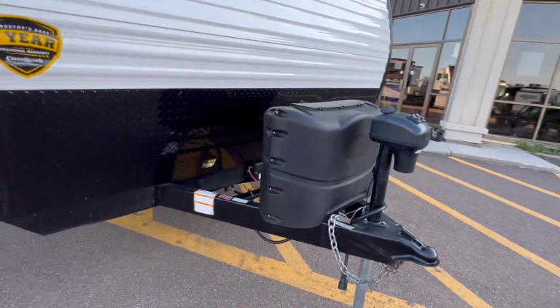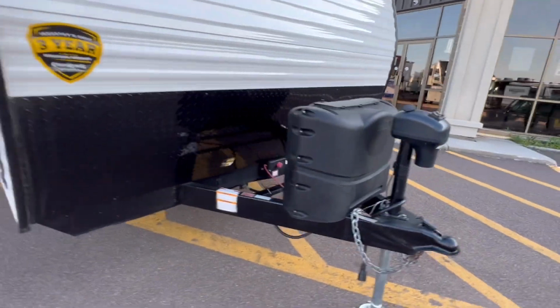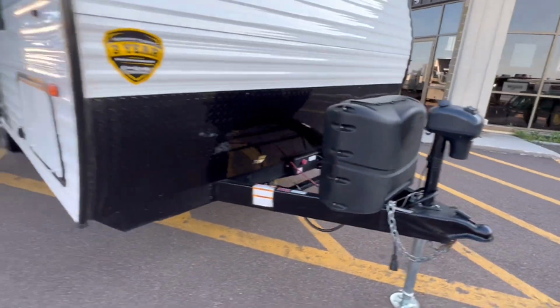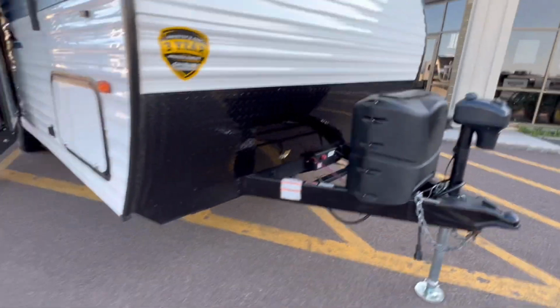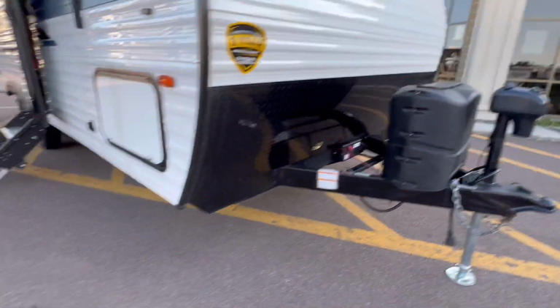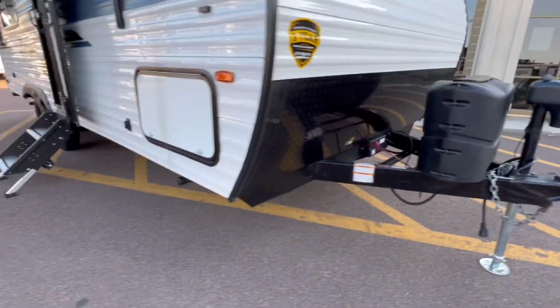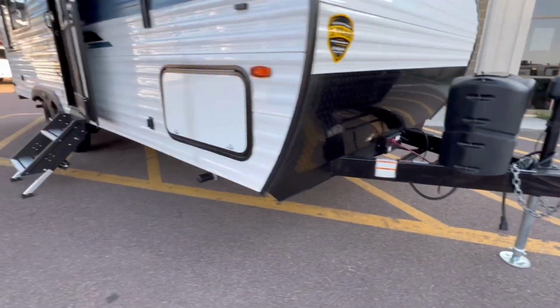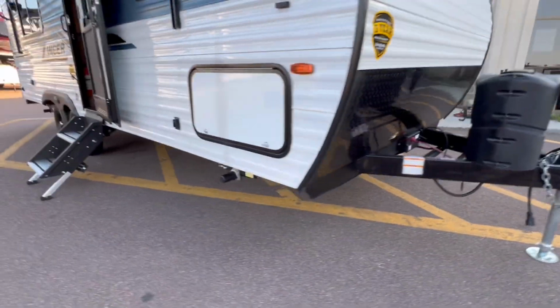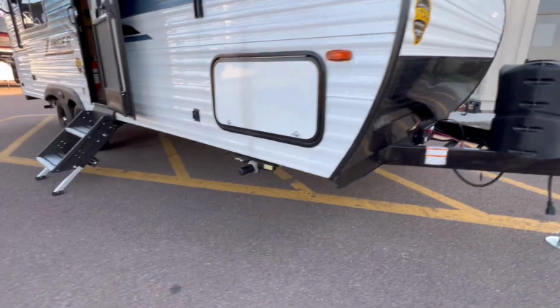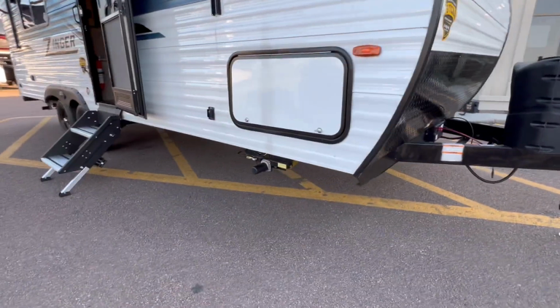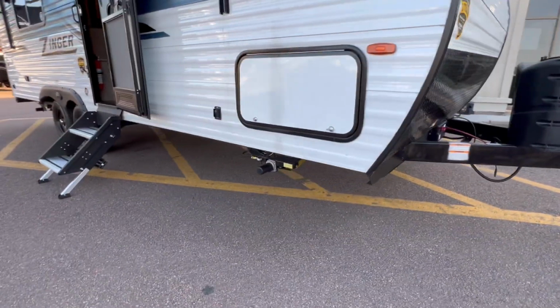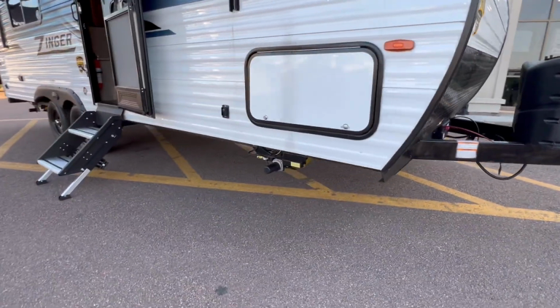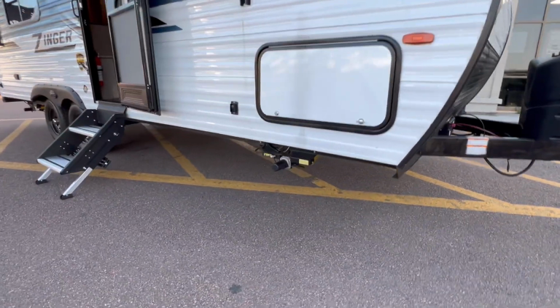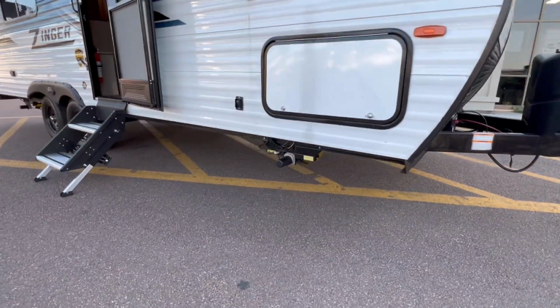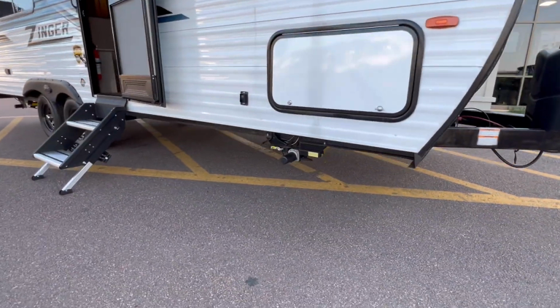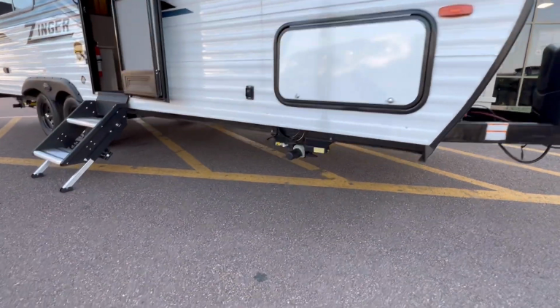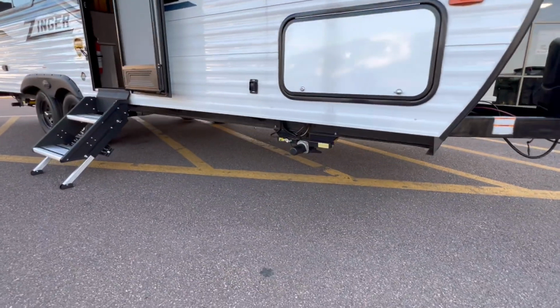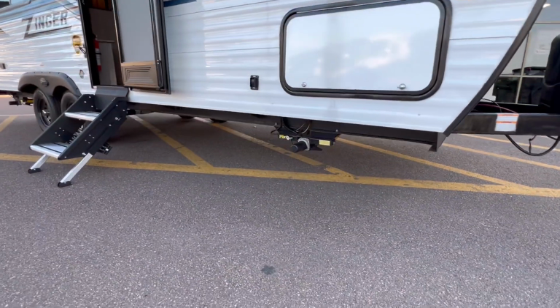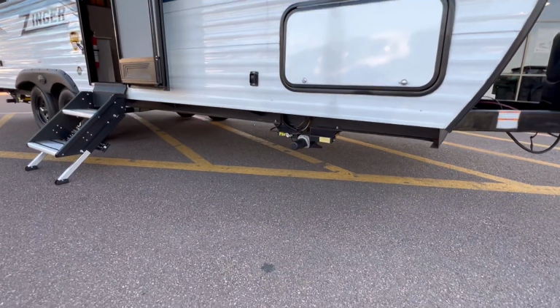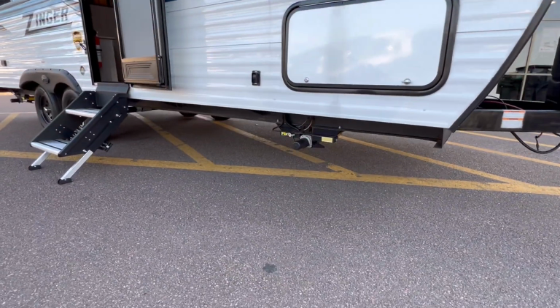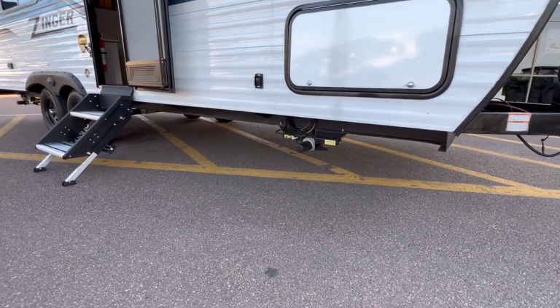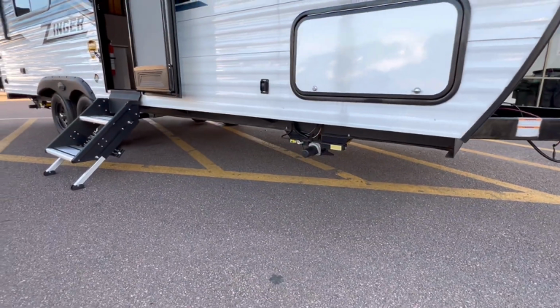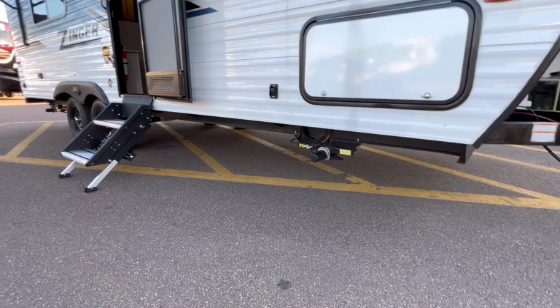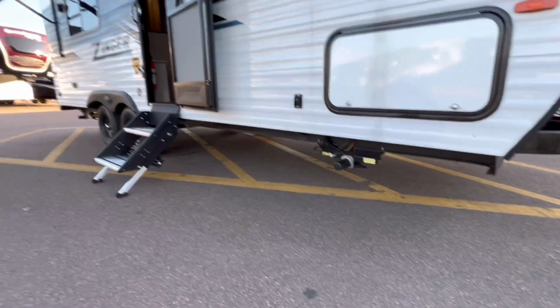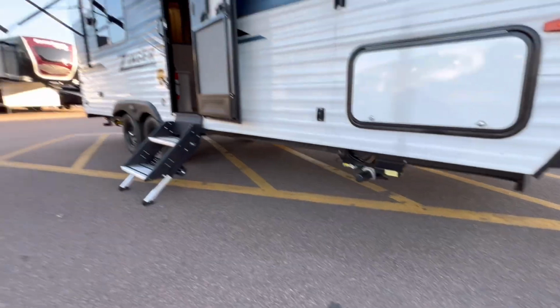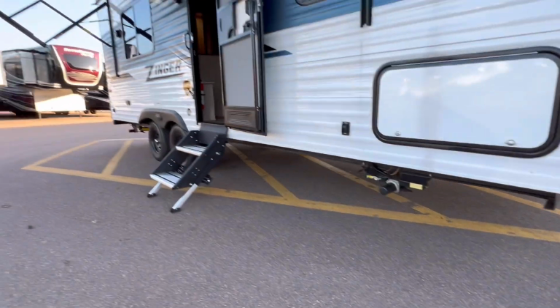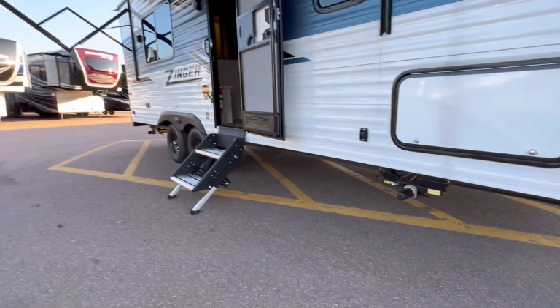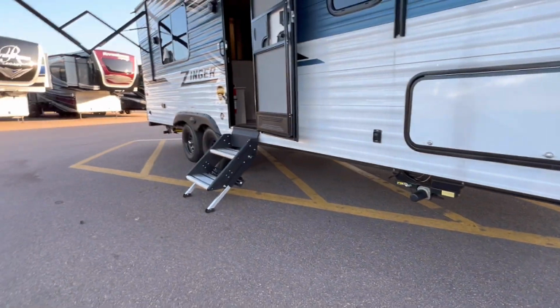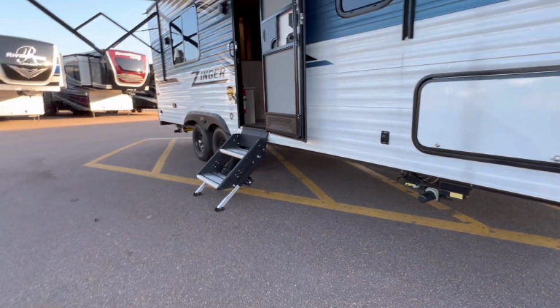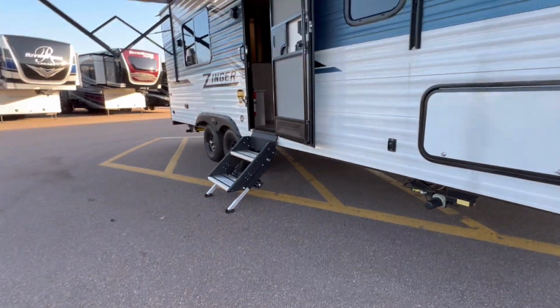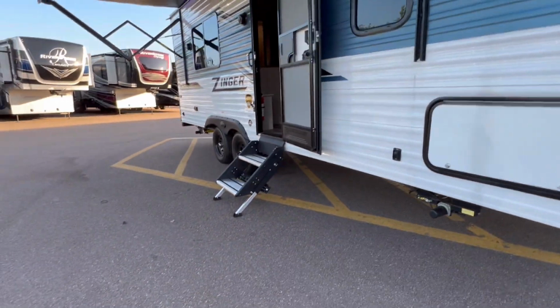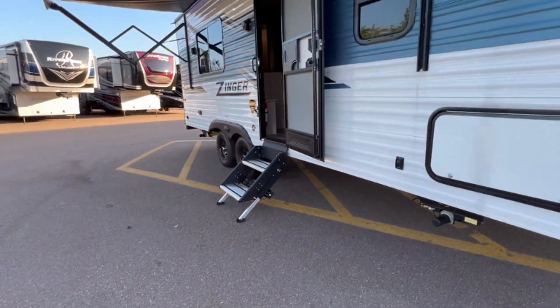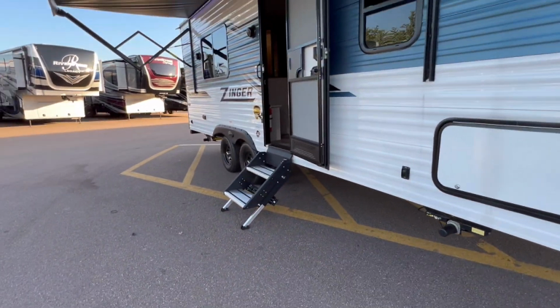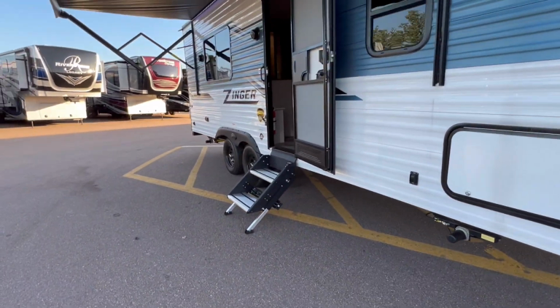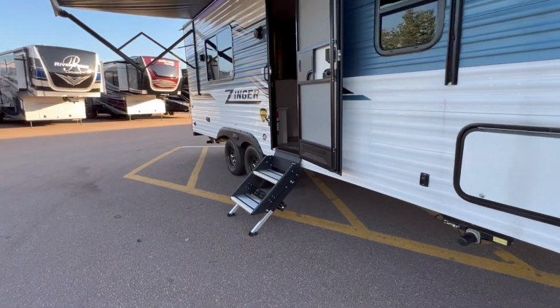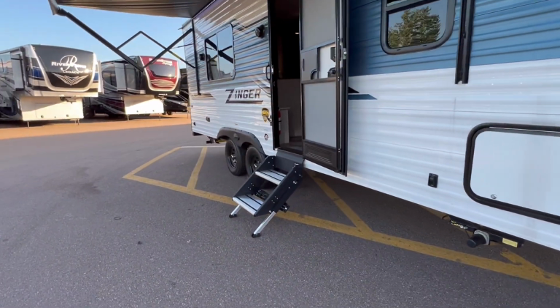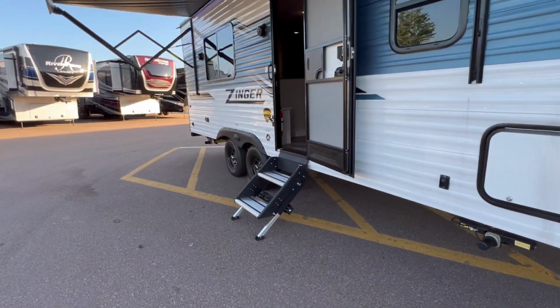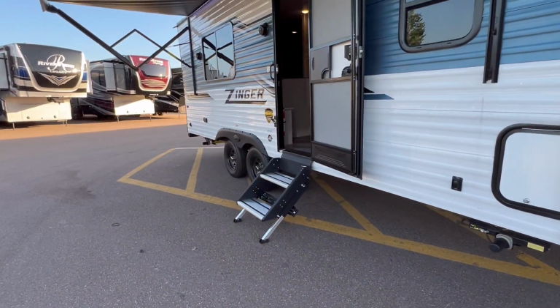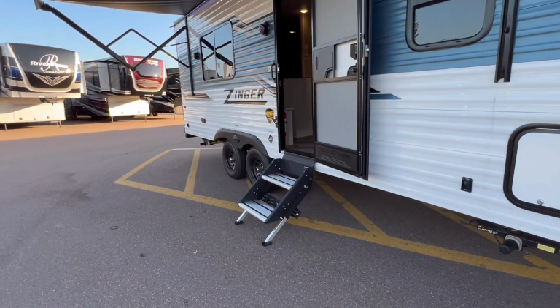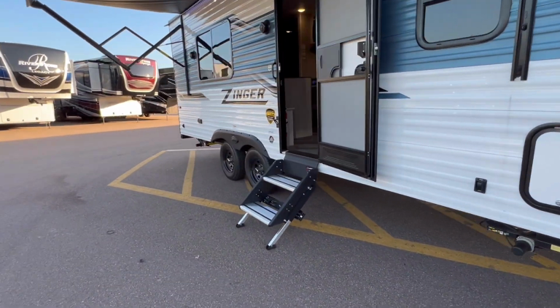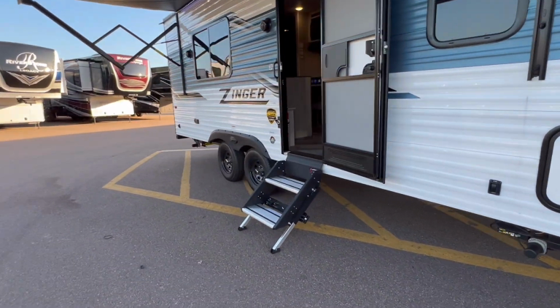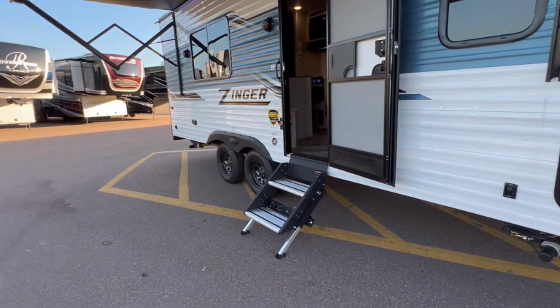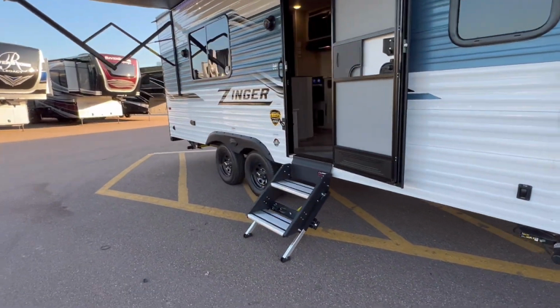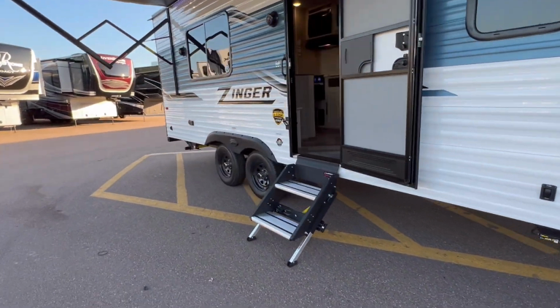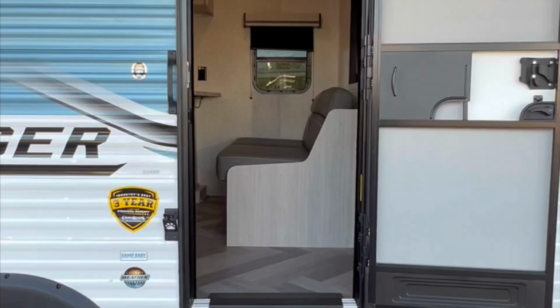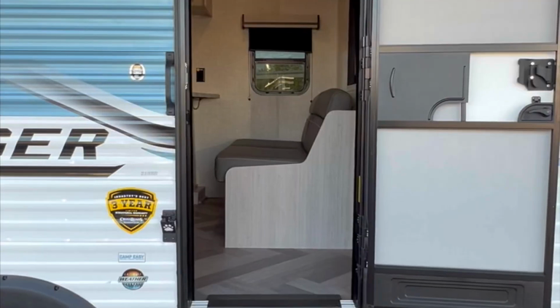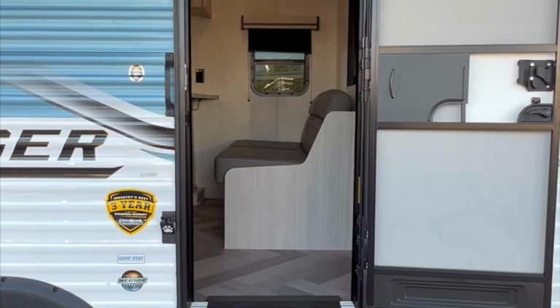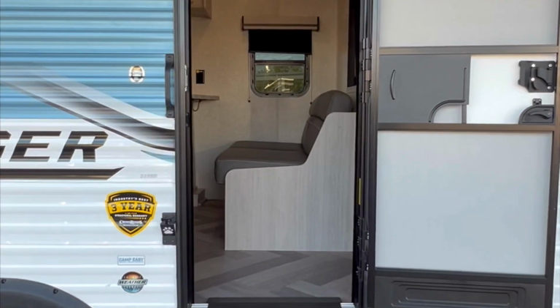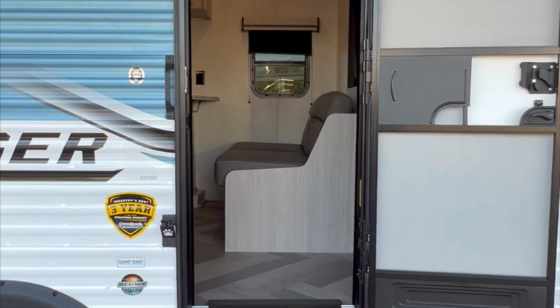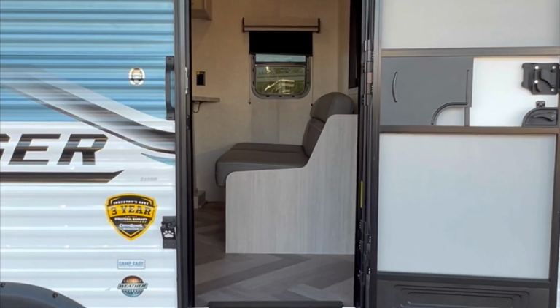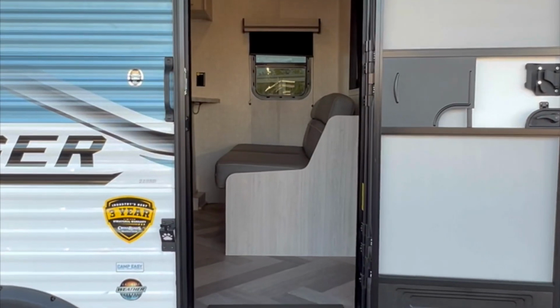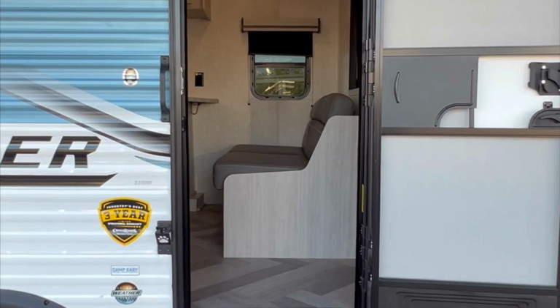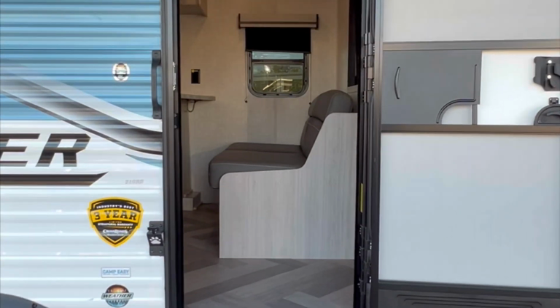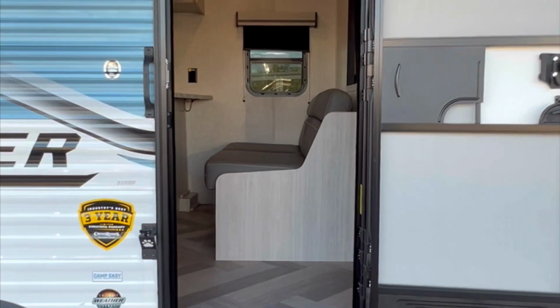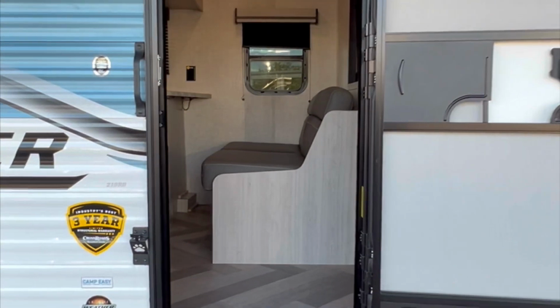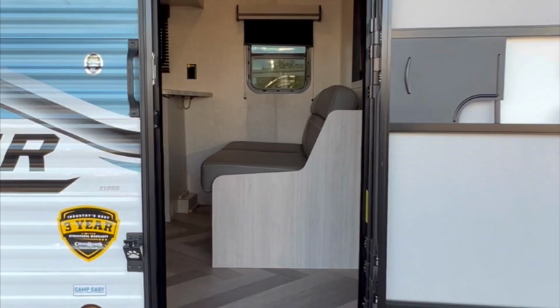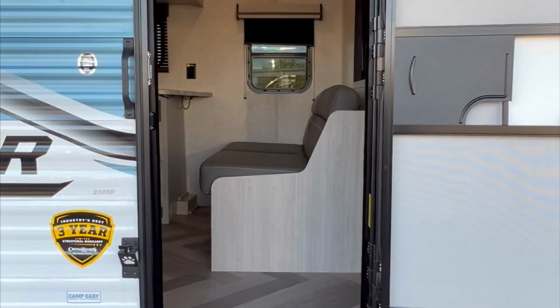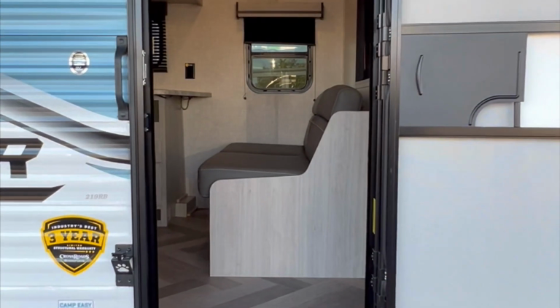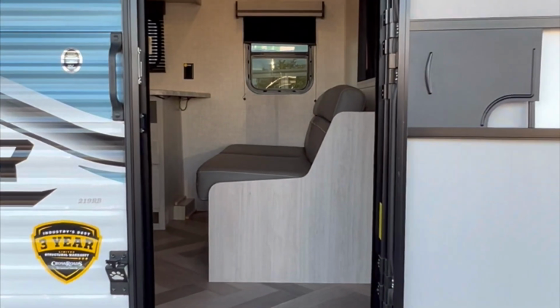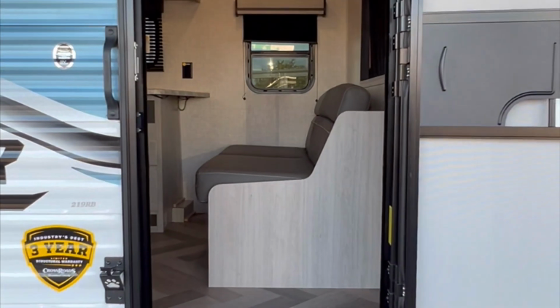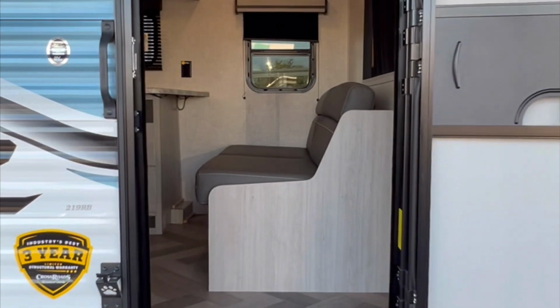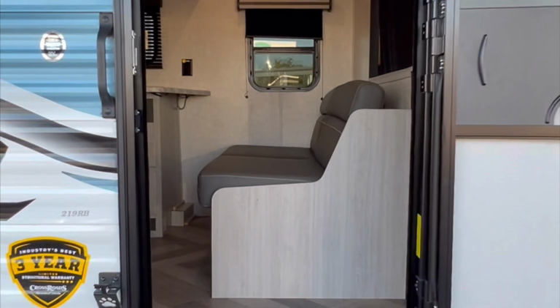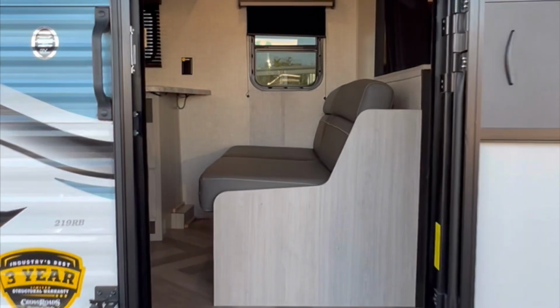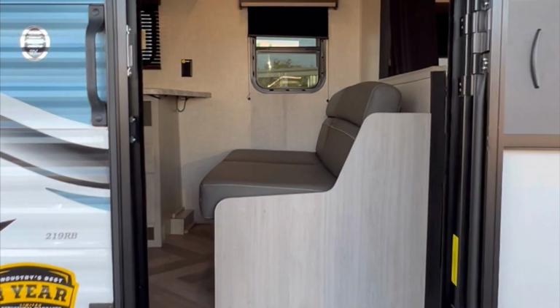Power tongue jack. Power front and rear stabilizer bars. Walk on in to the Zinger Lite.